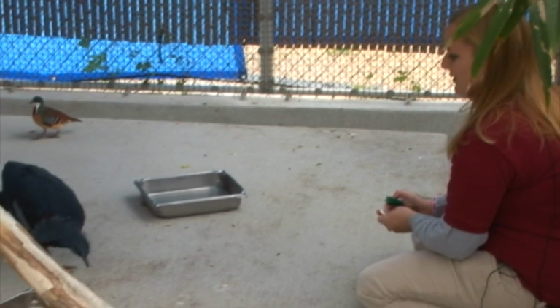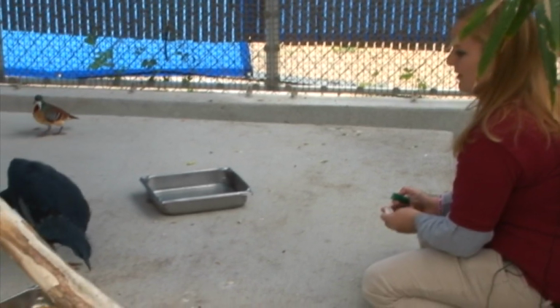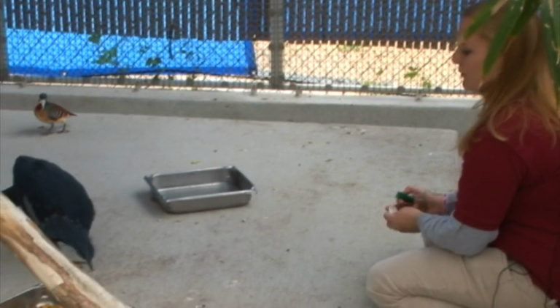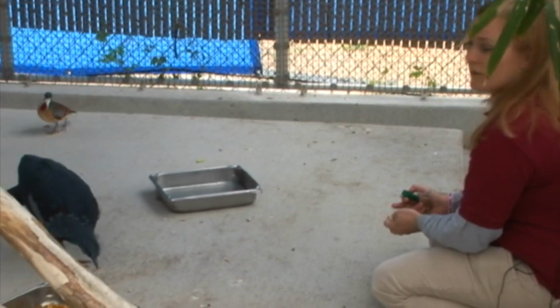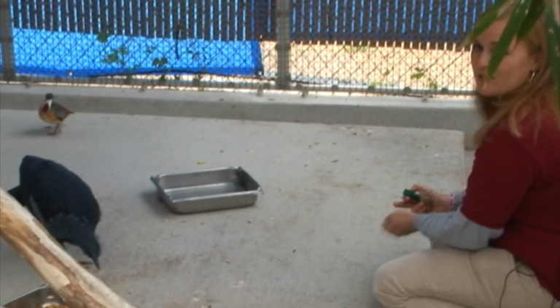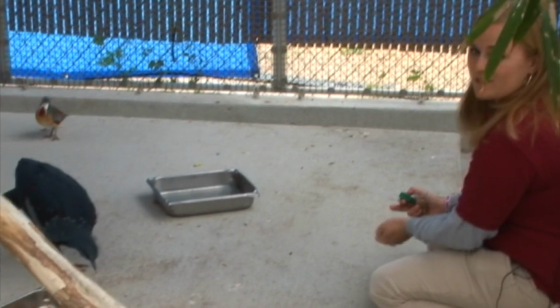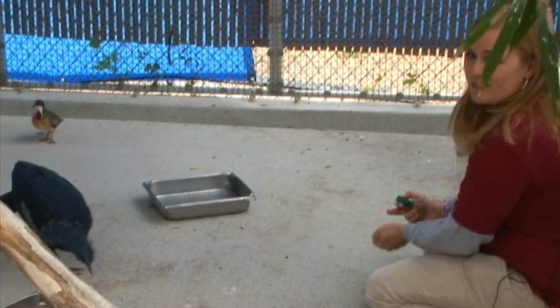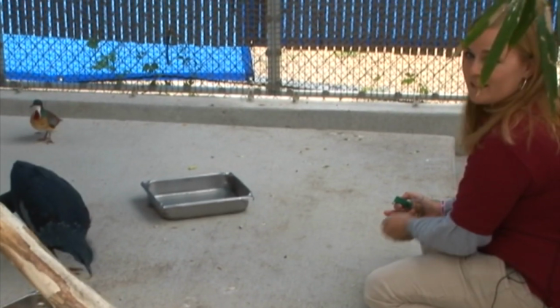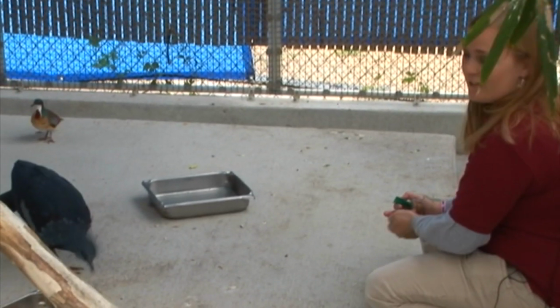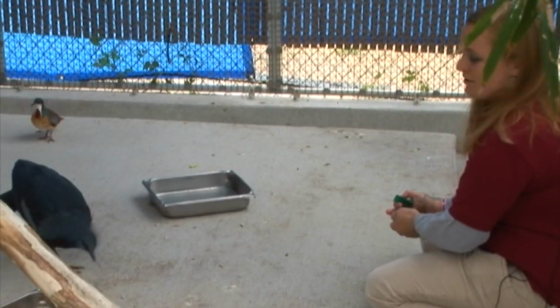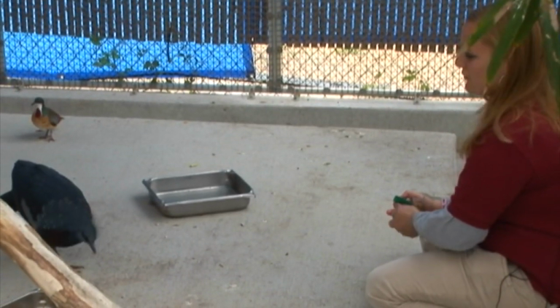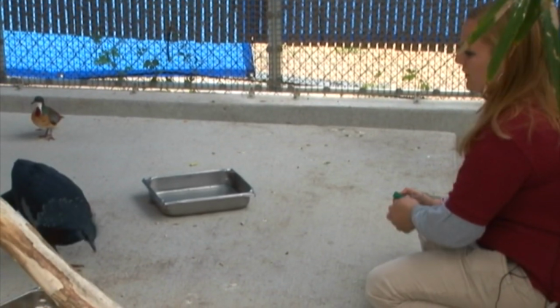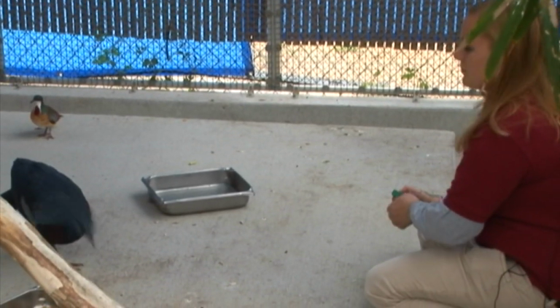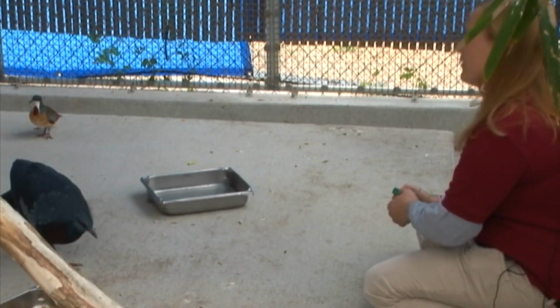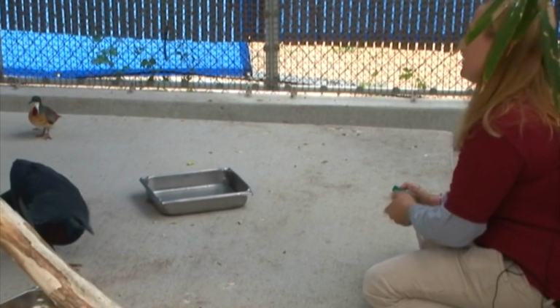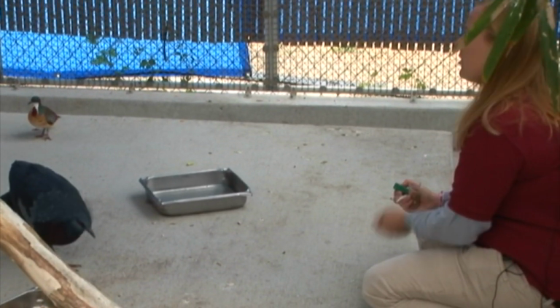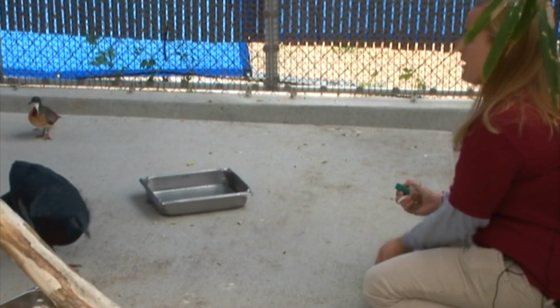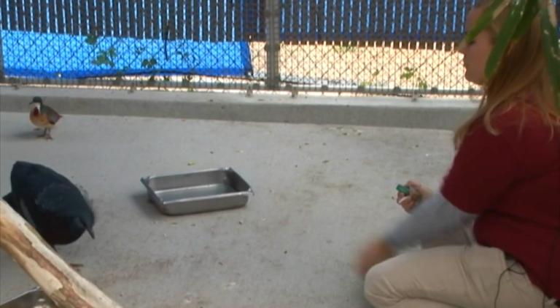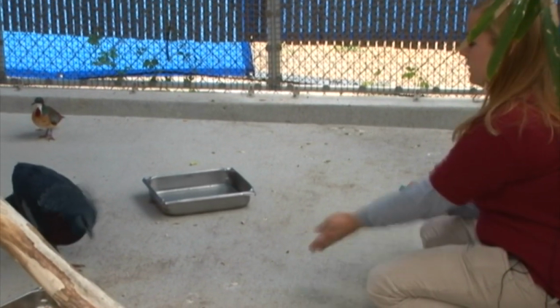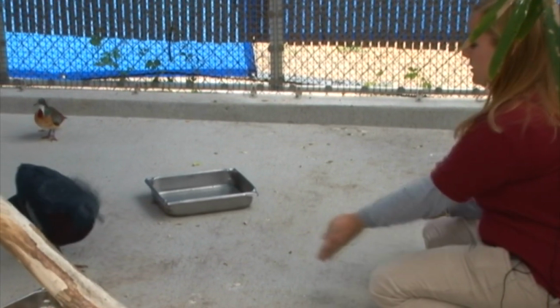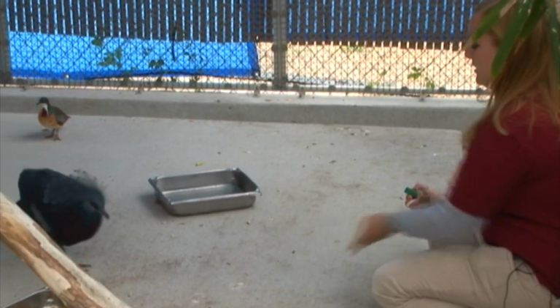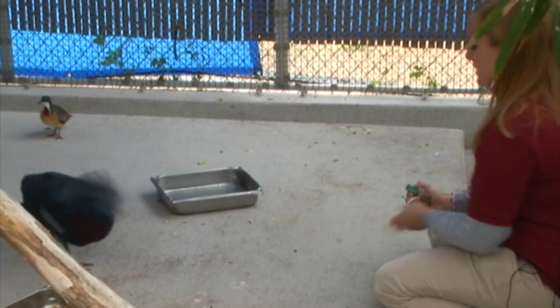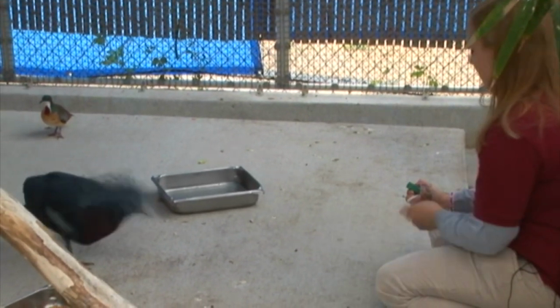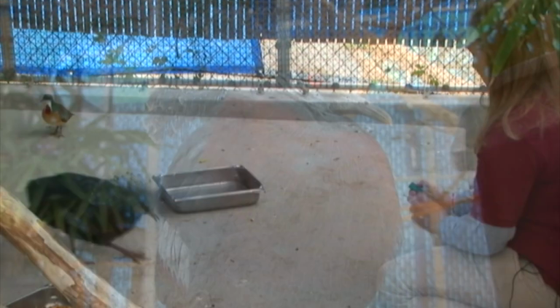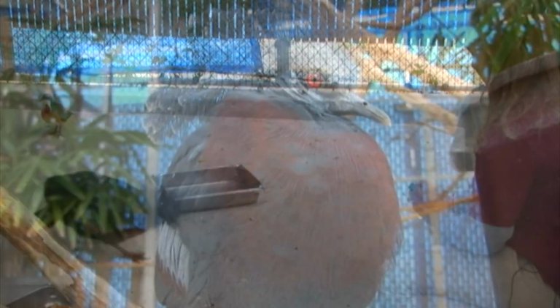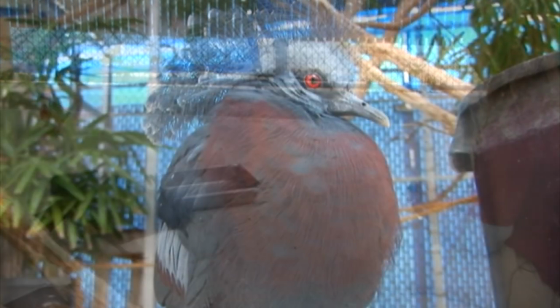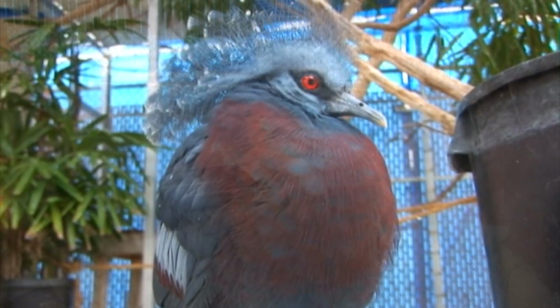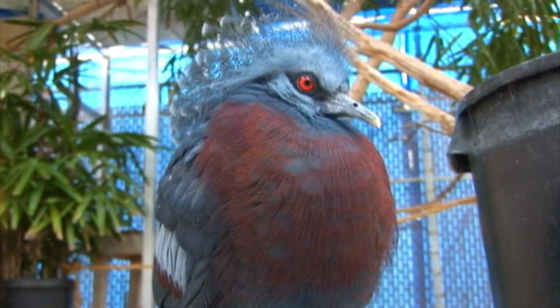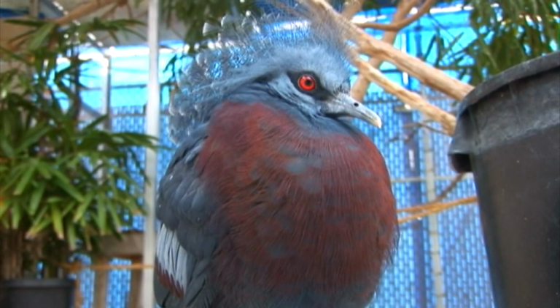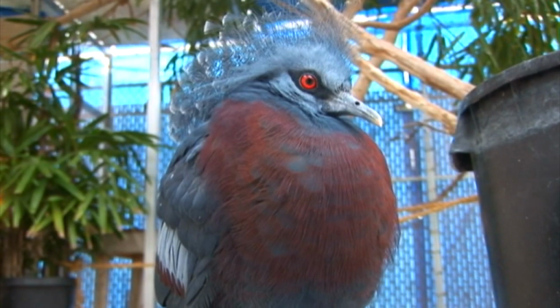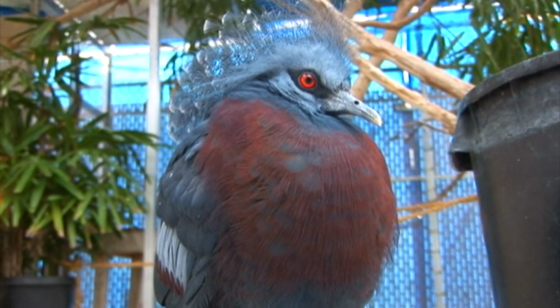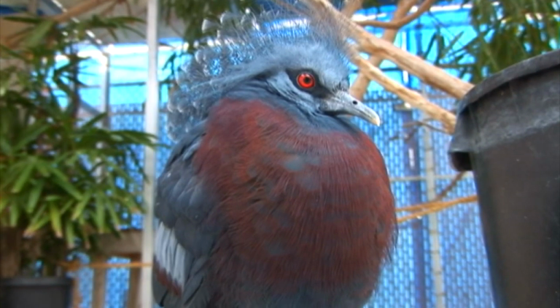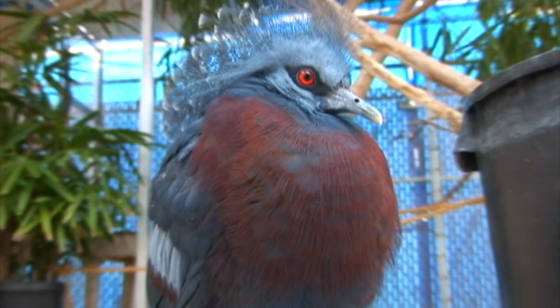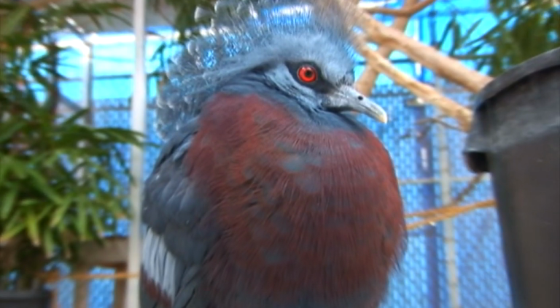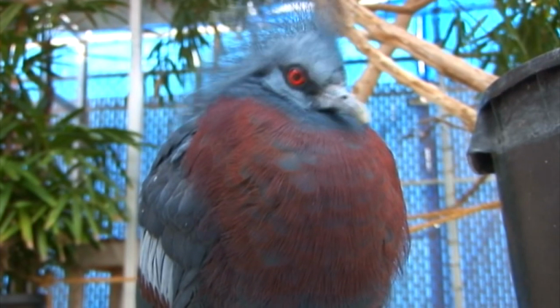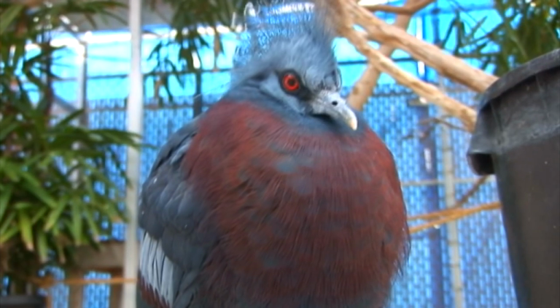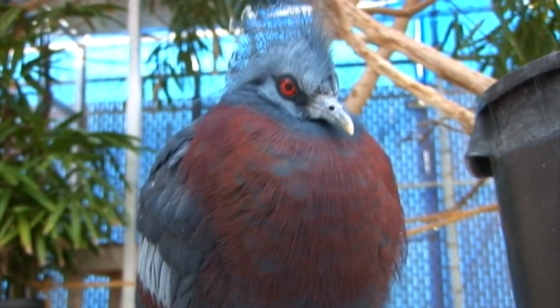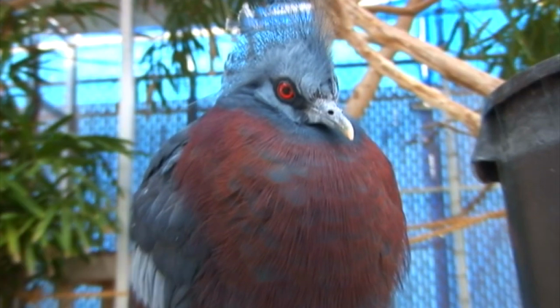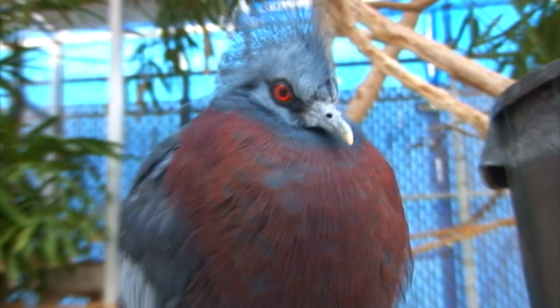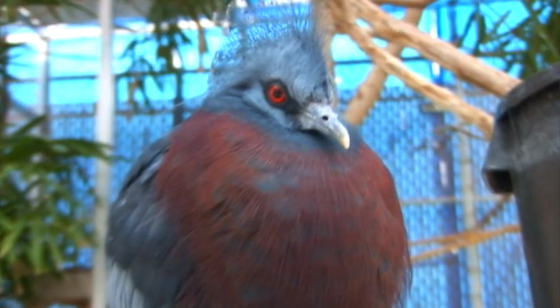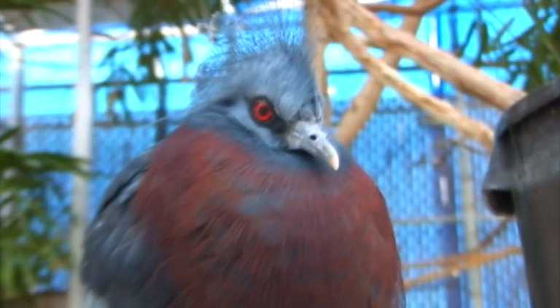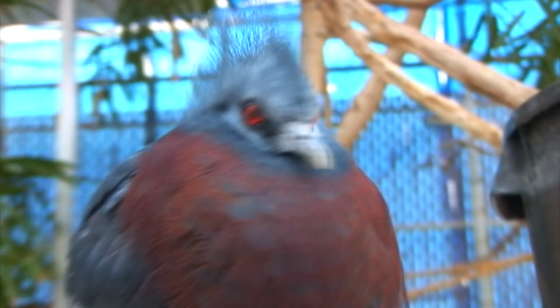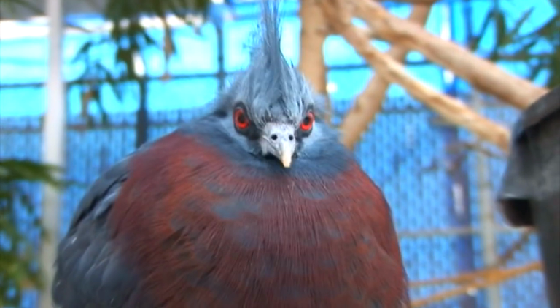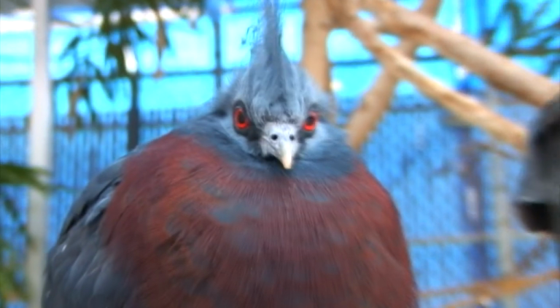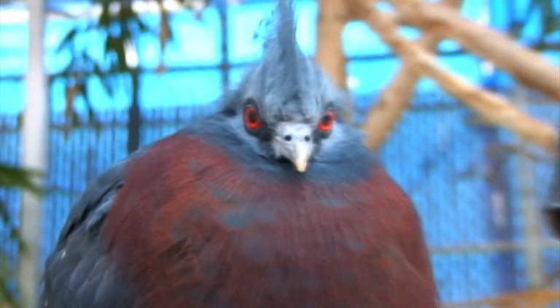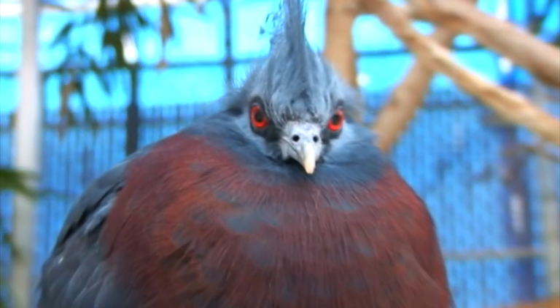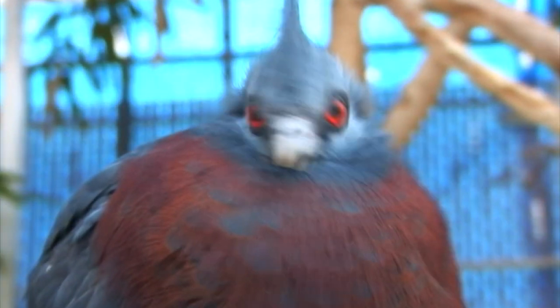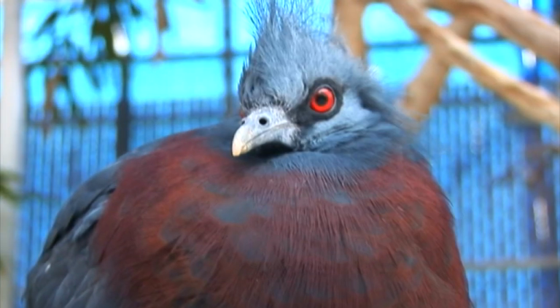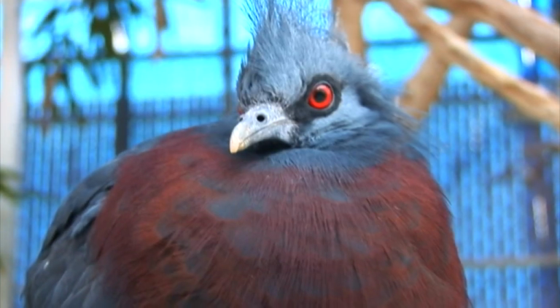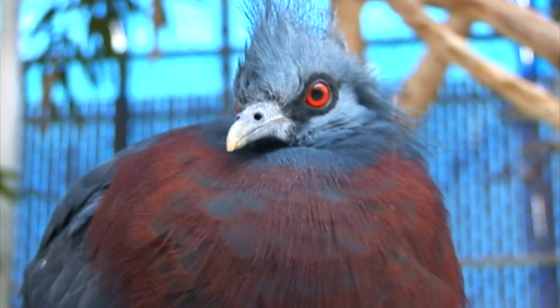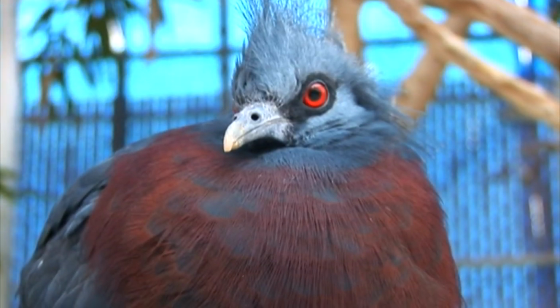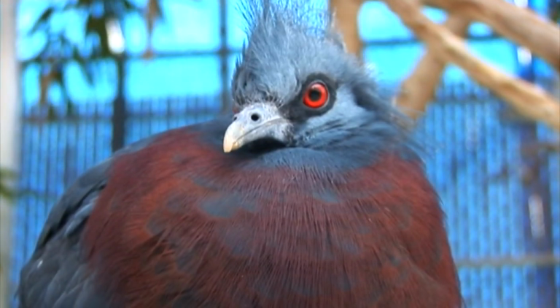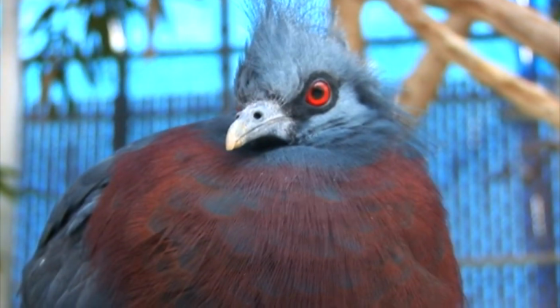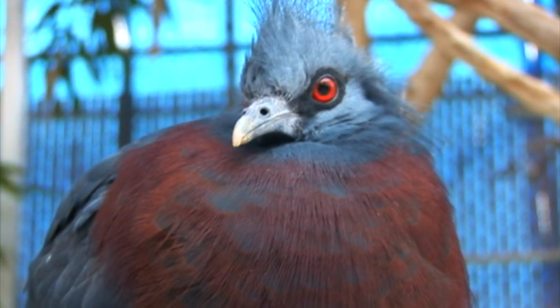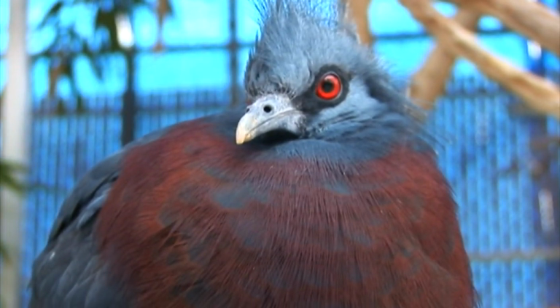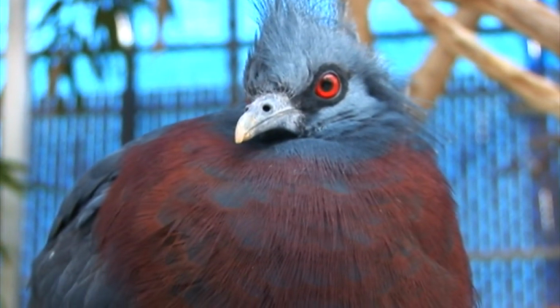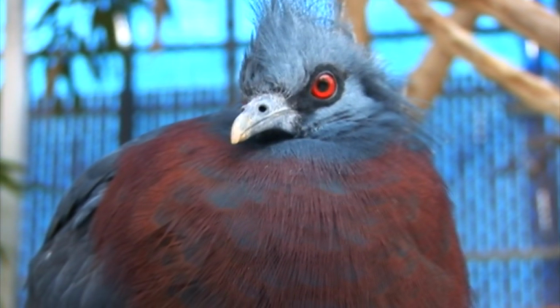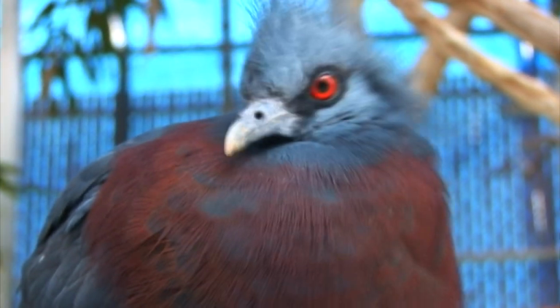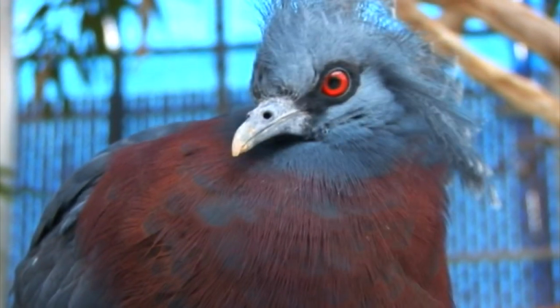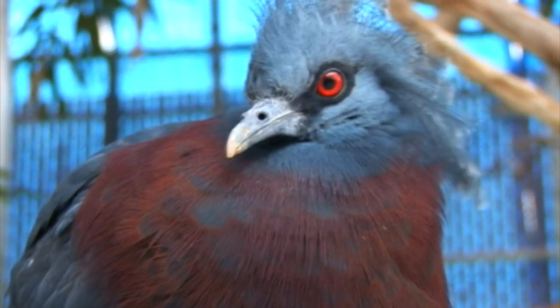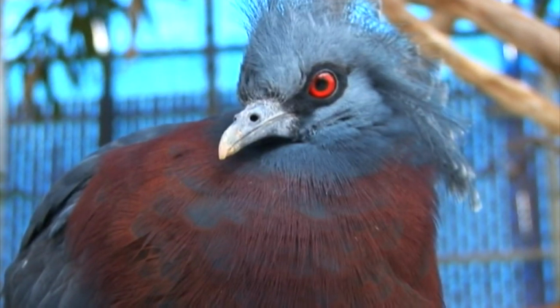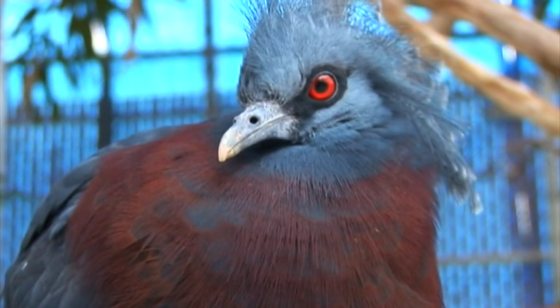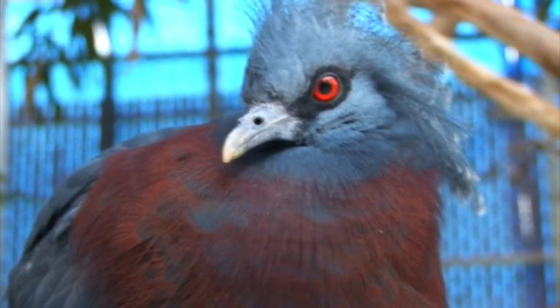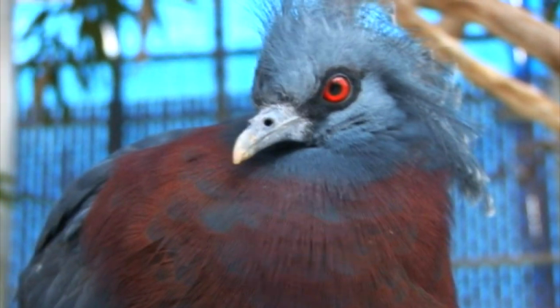The bird you see here is a Victorian crown pigeon. This pigeon is the largest pigeon in the world. Its extinct relative is the dodo bird.